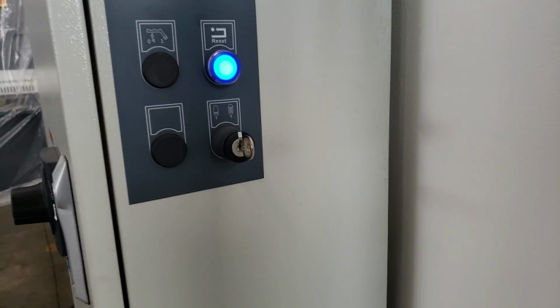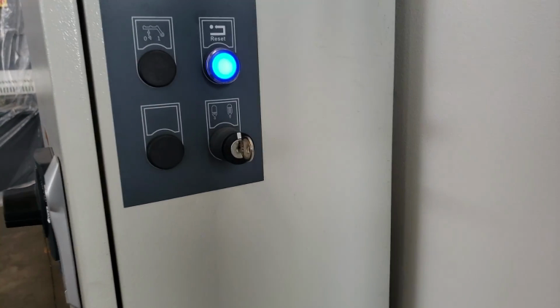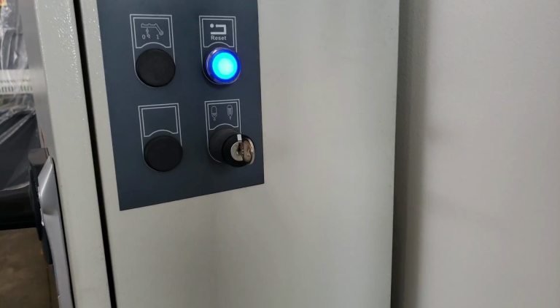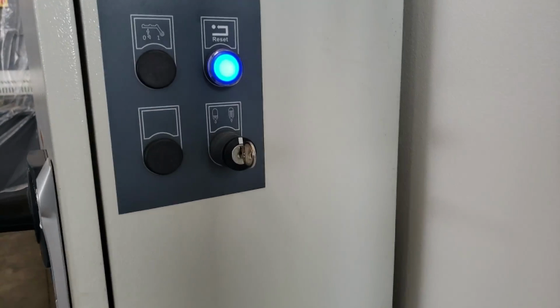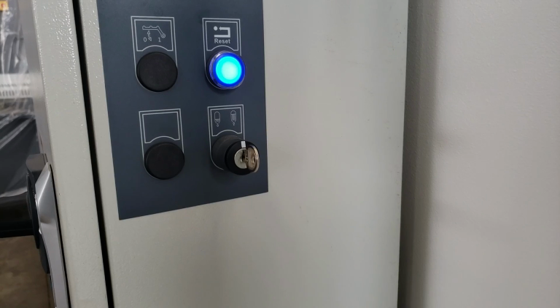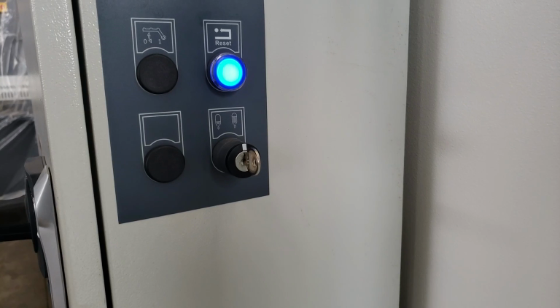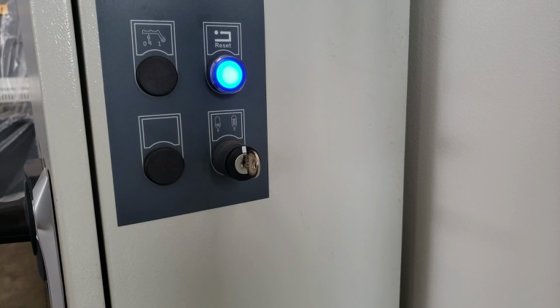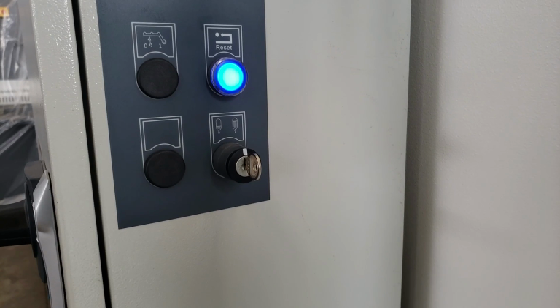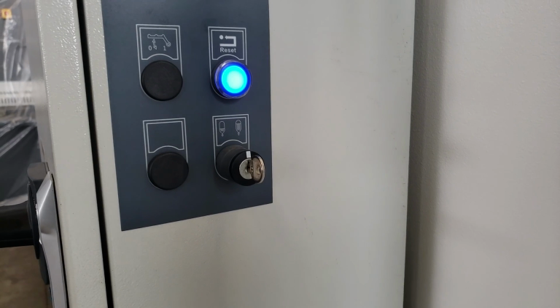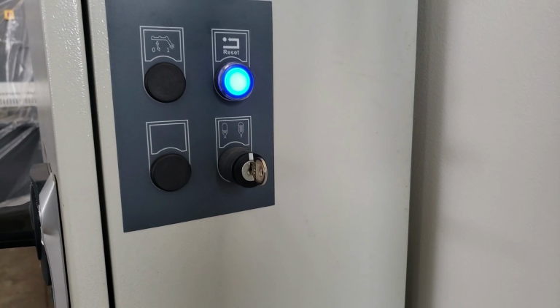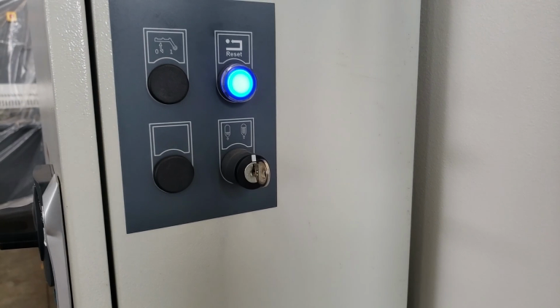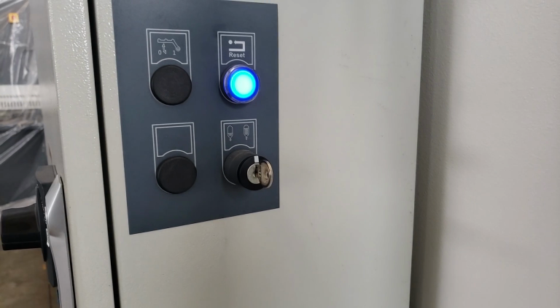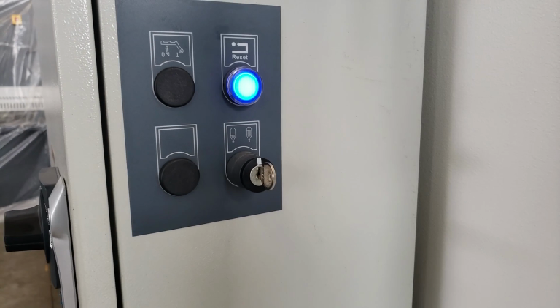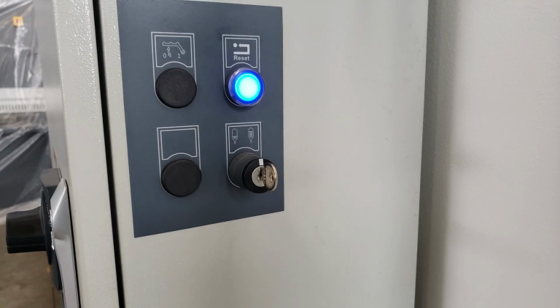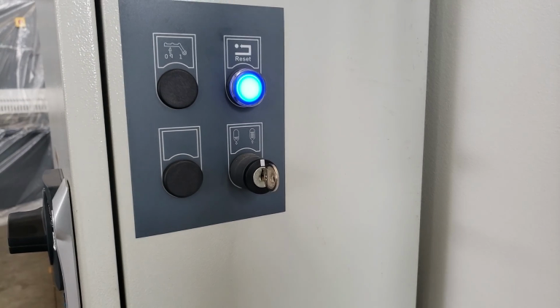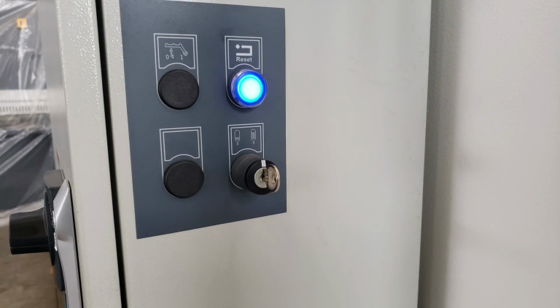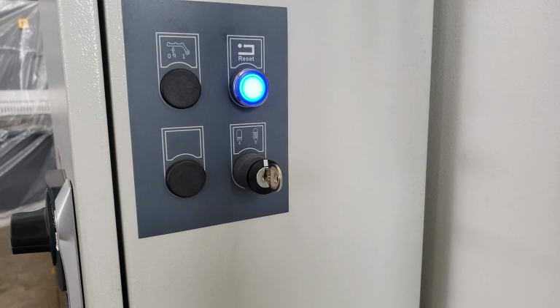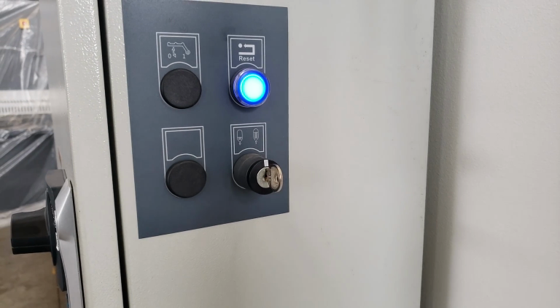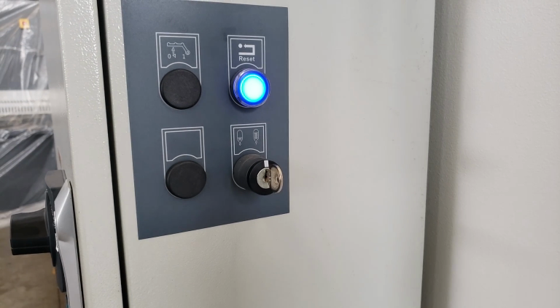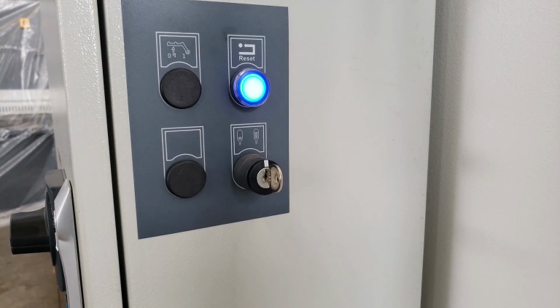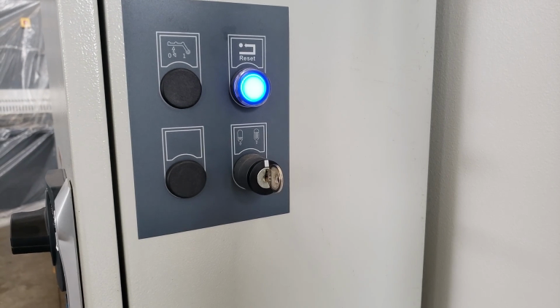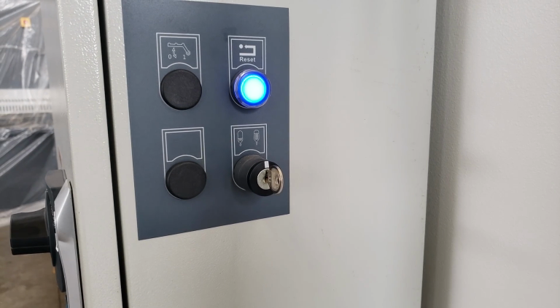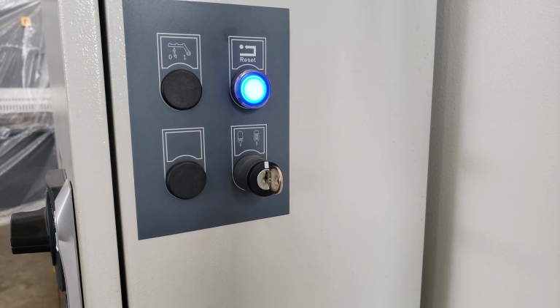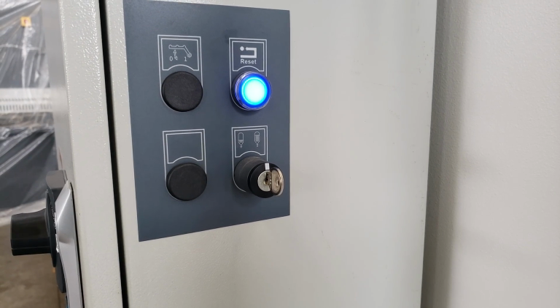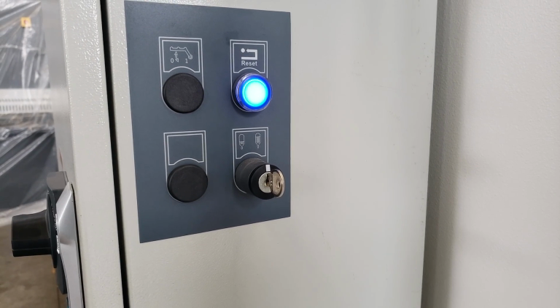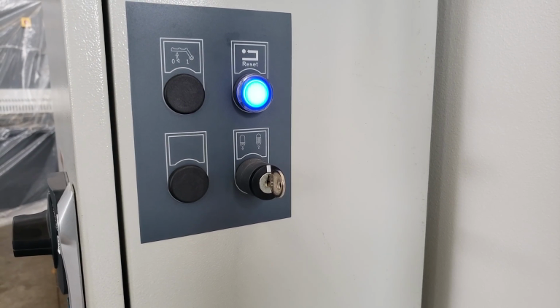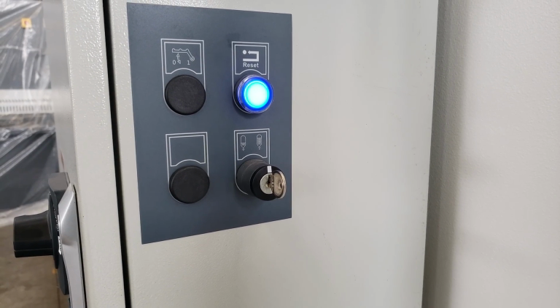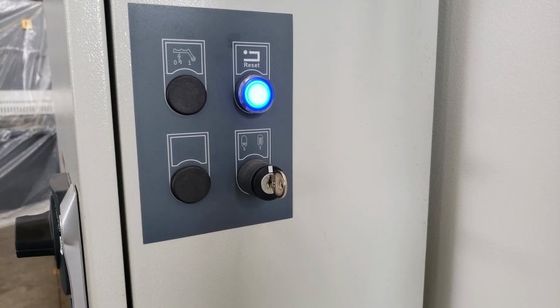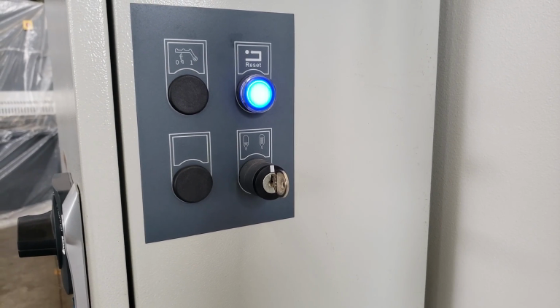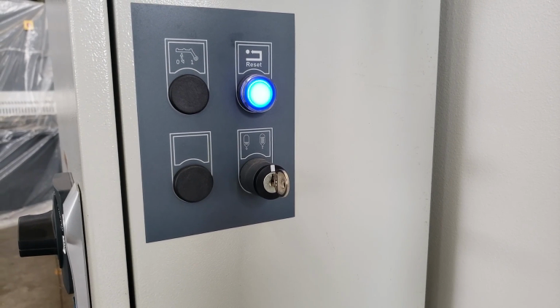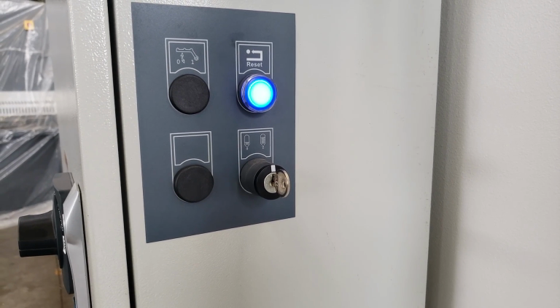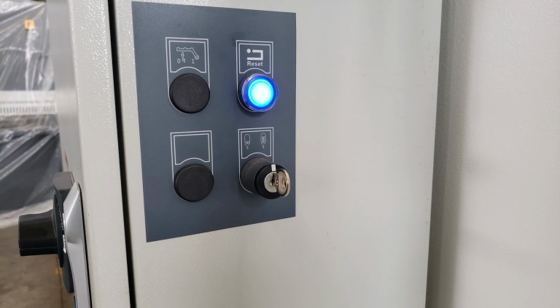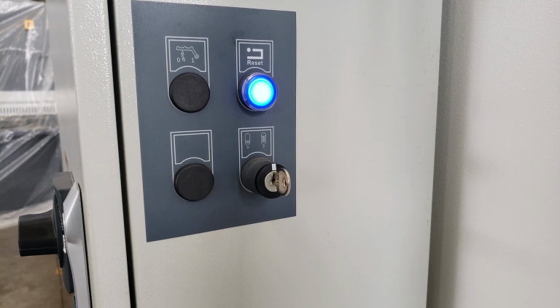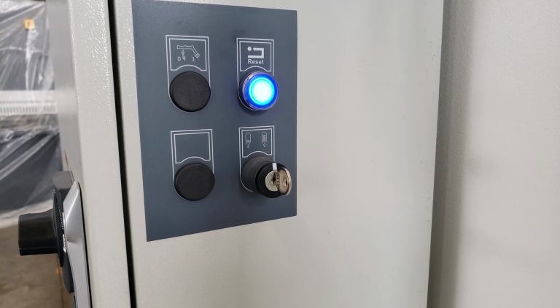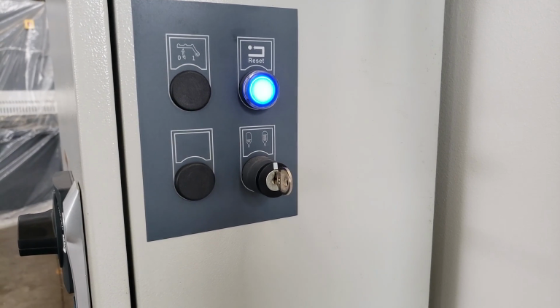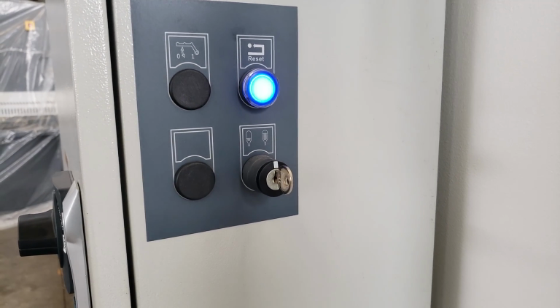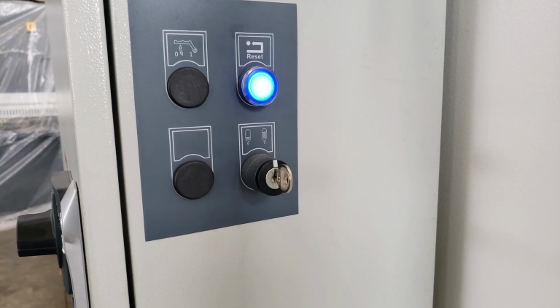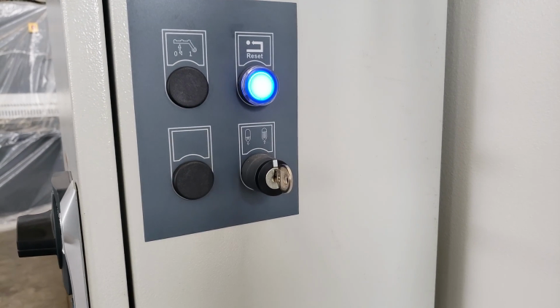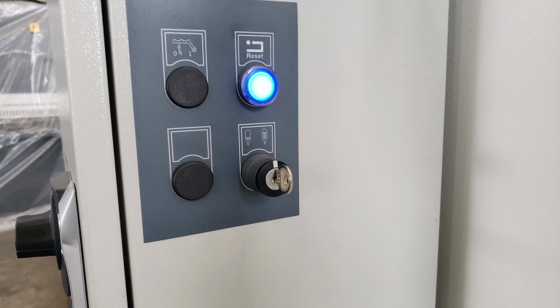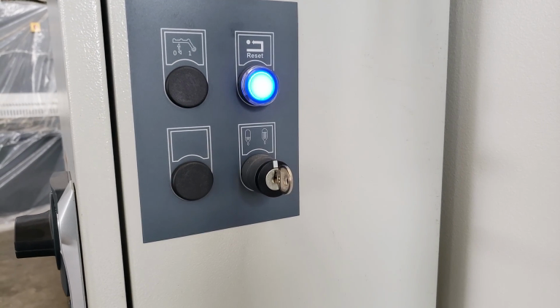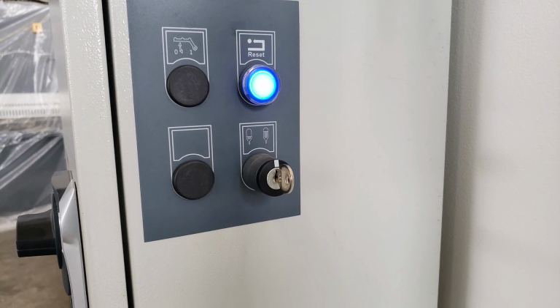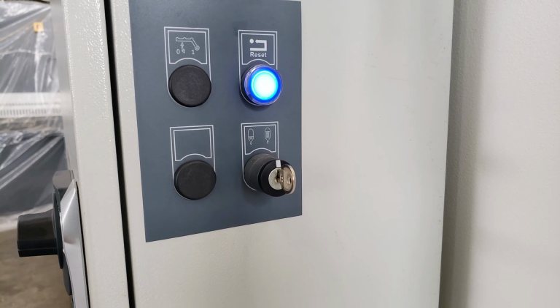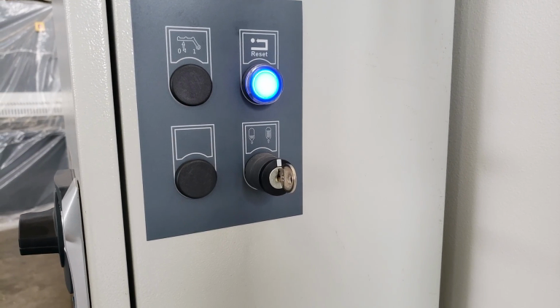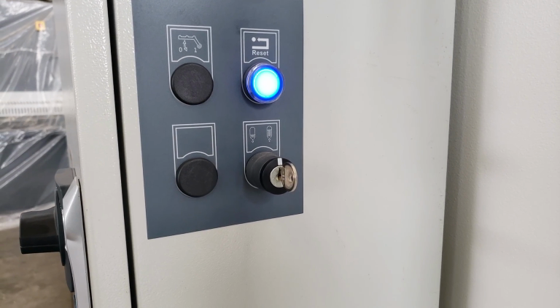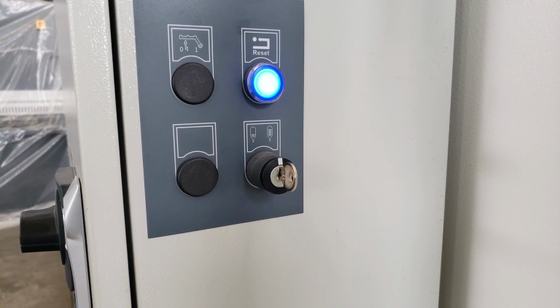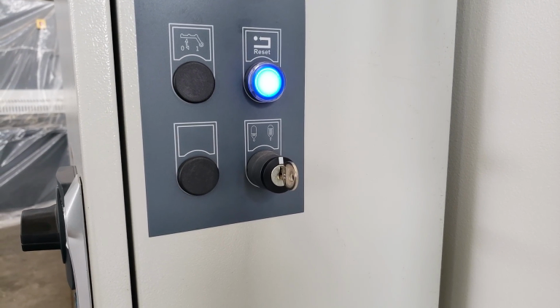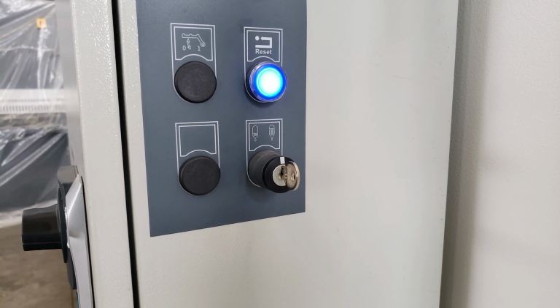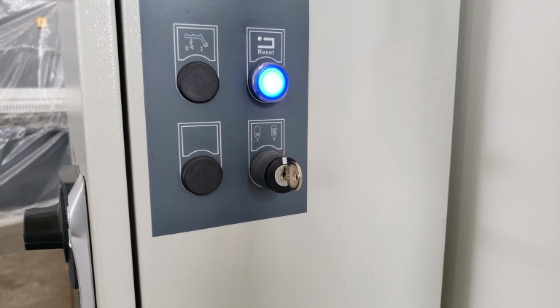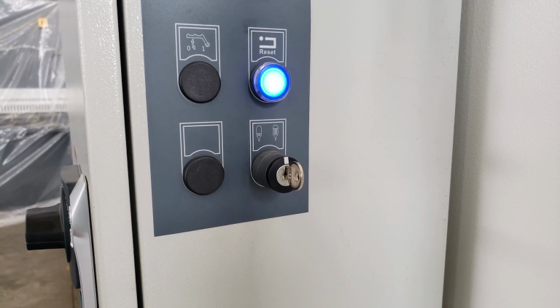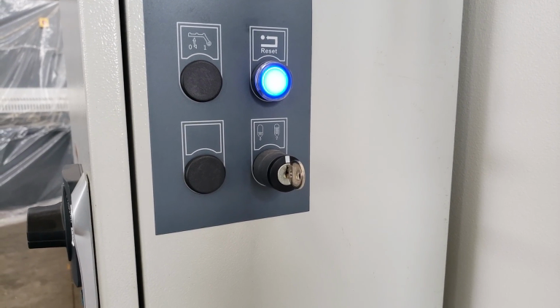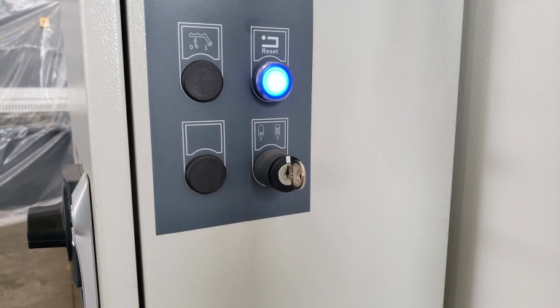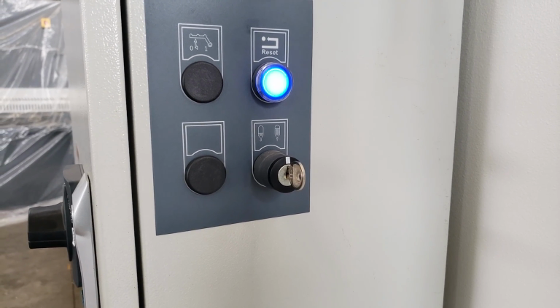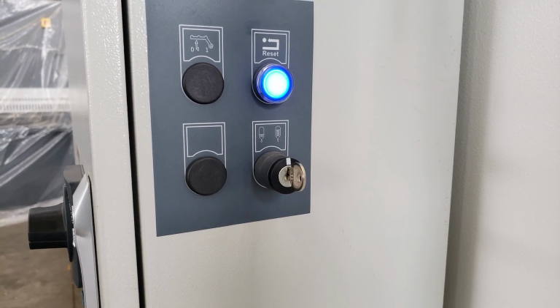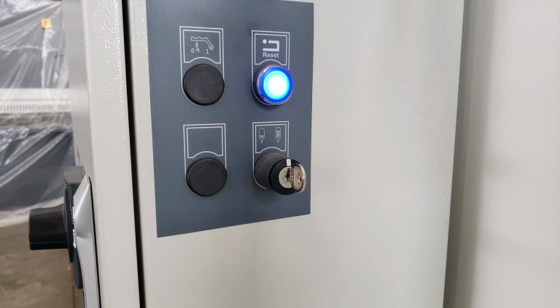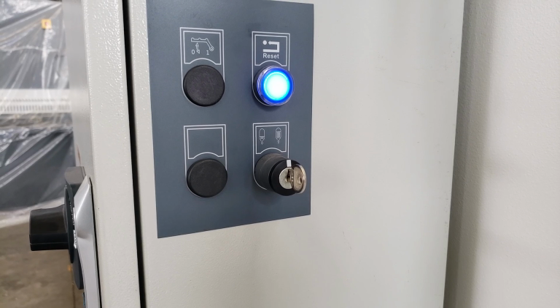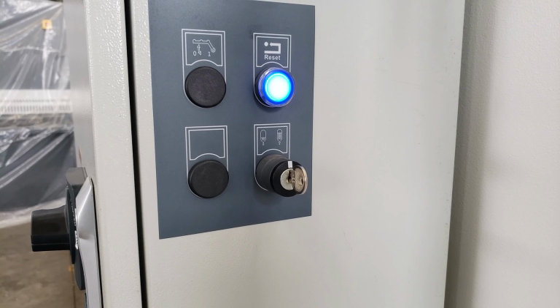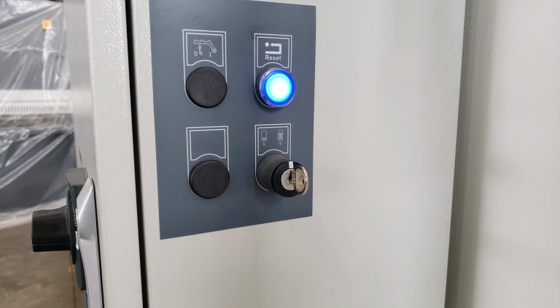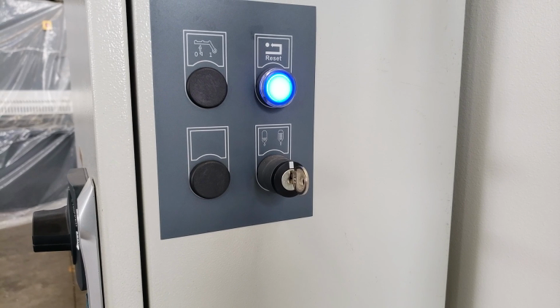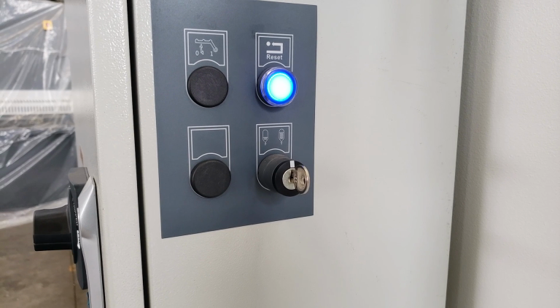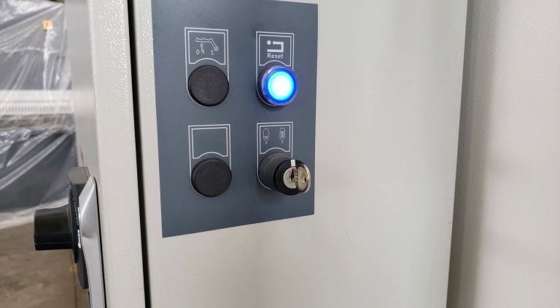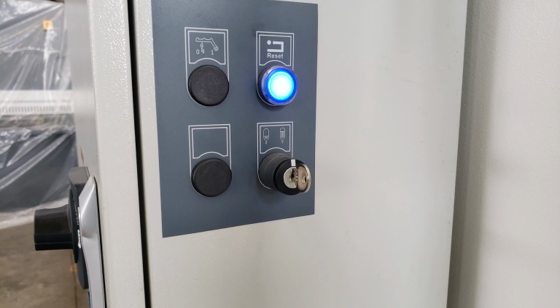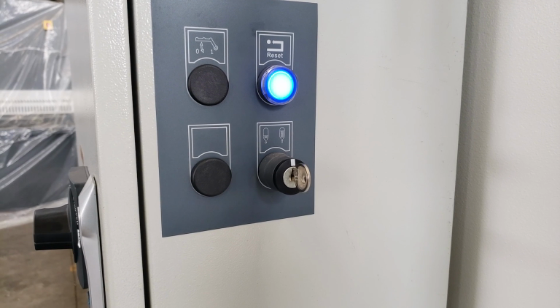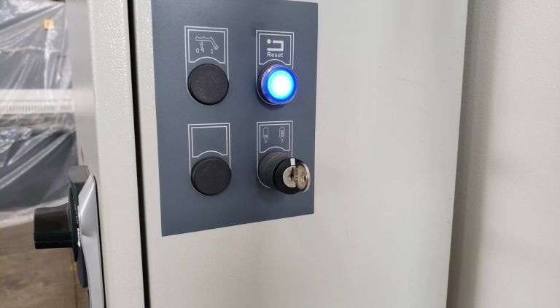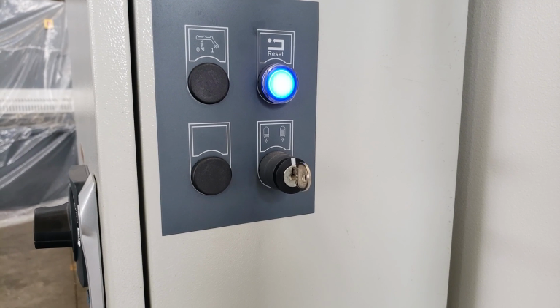You will see here there is a switch — the key switch. One is the oil out, and one is to put the oil in.